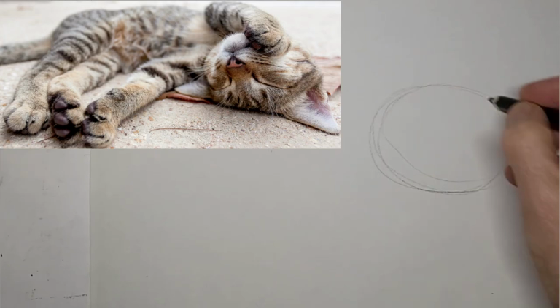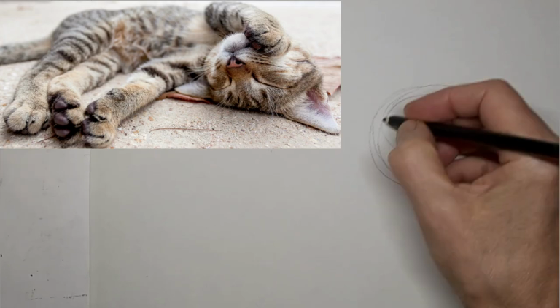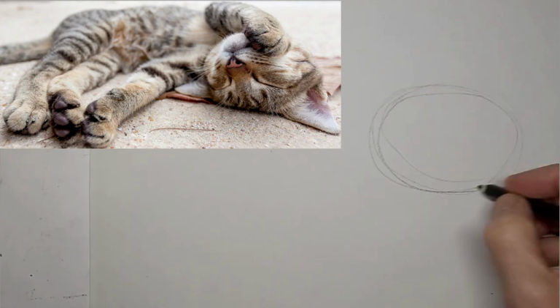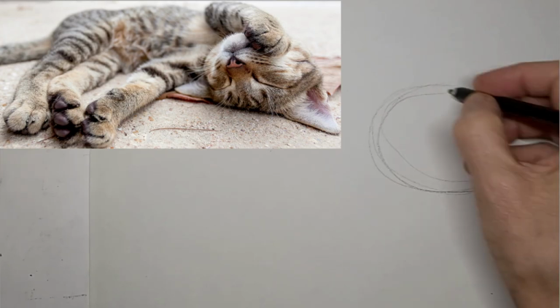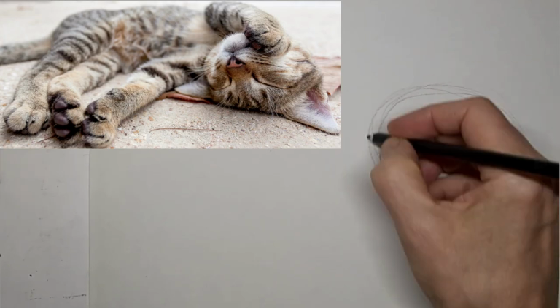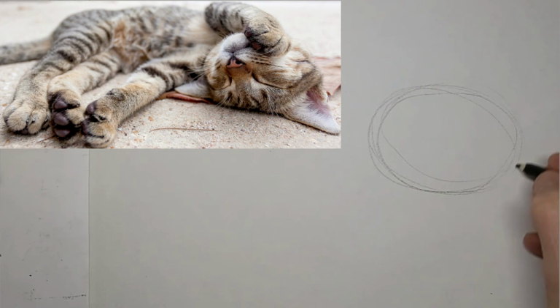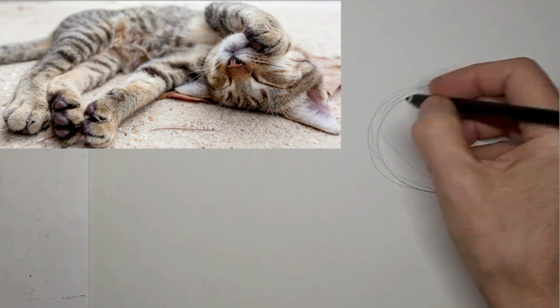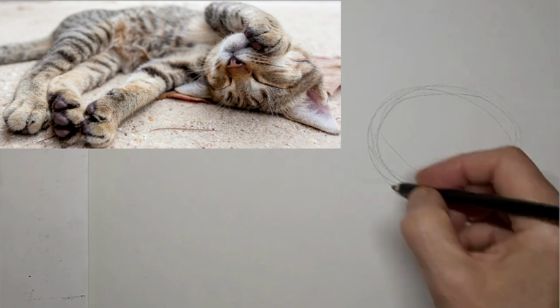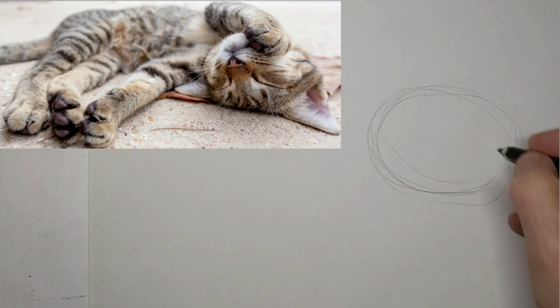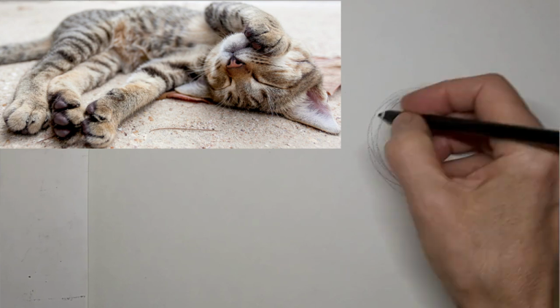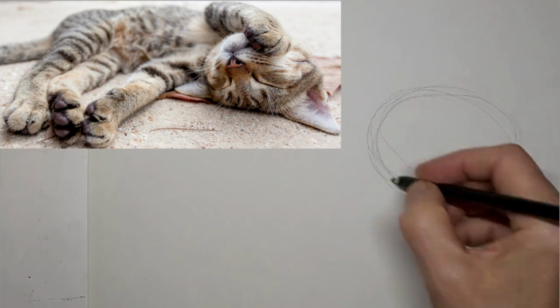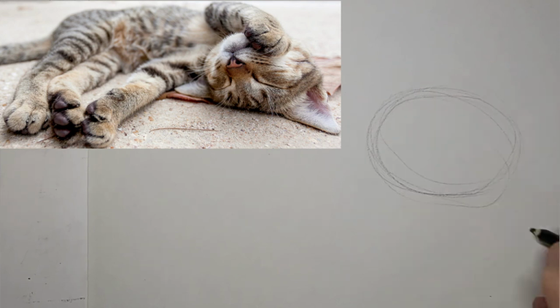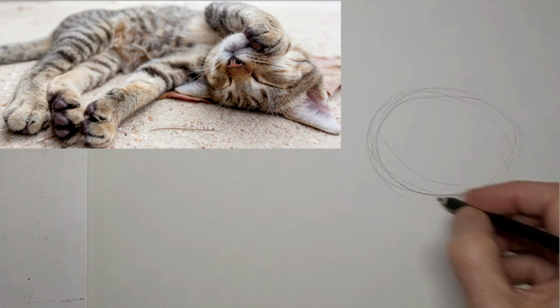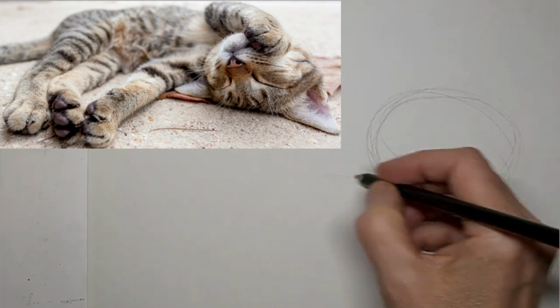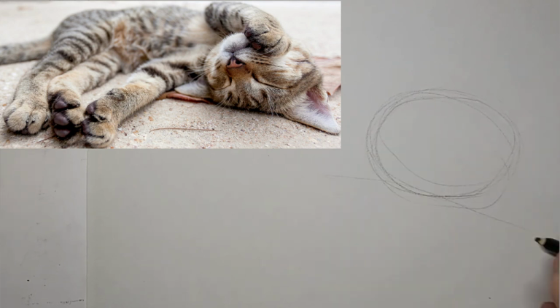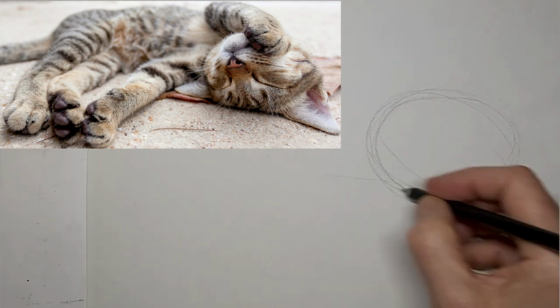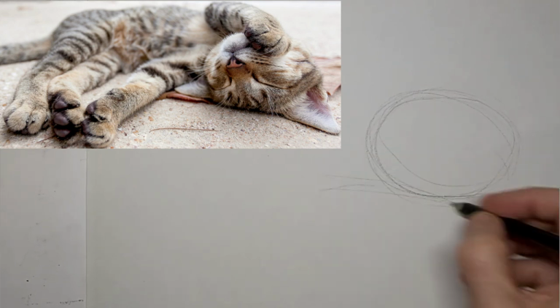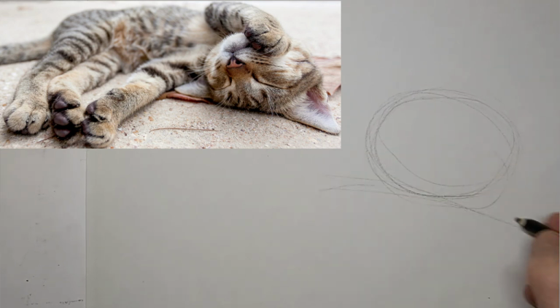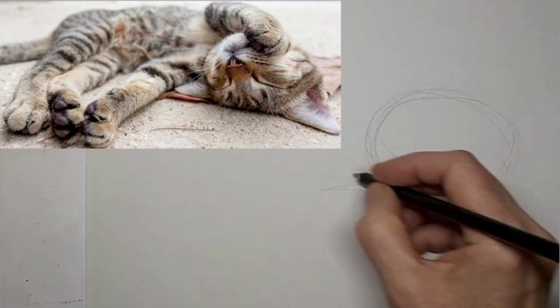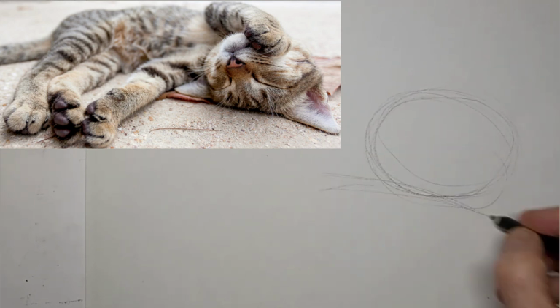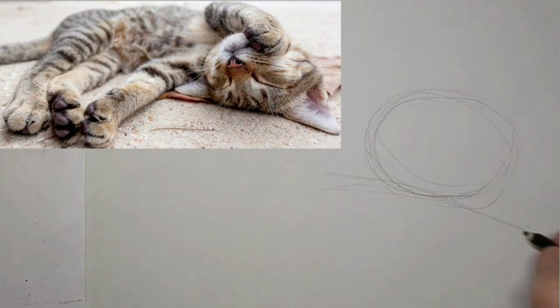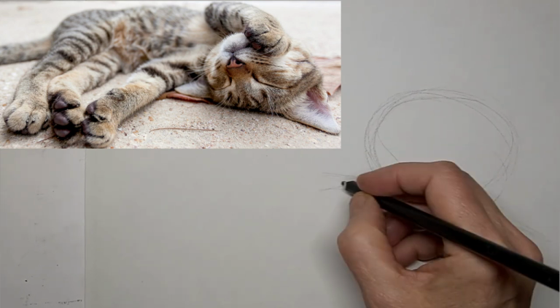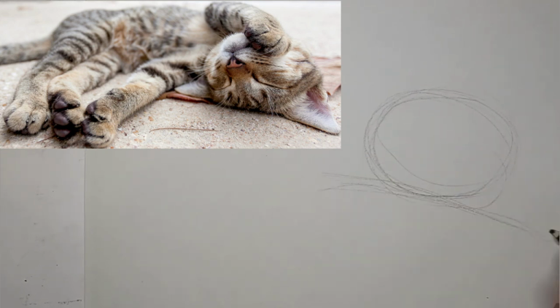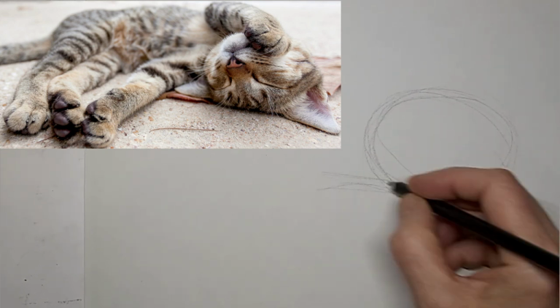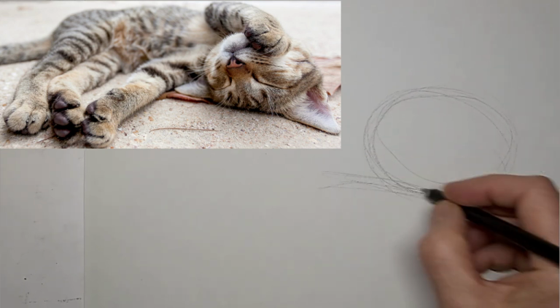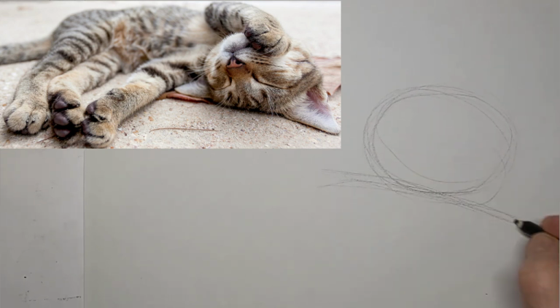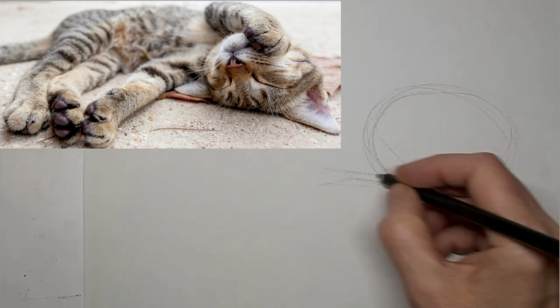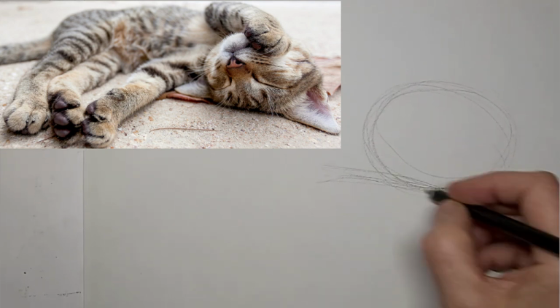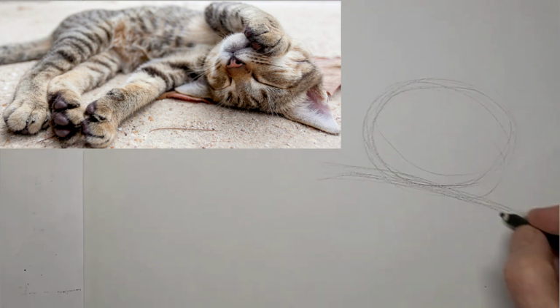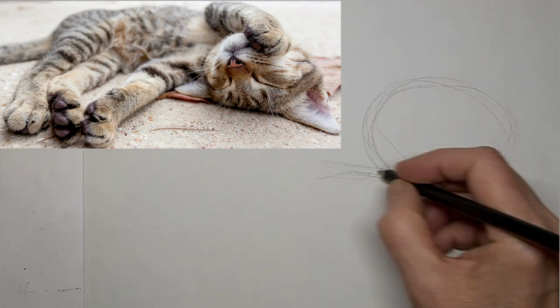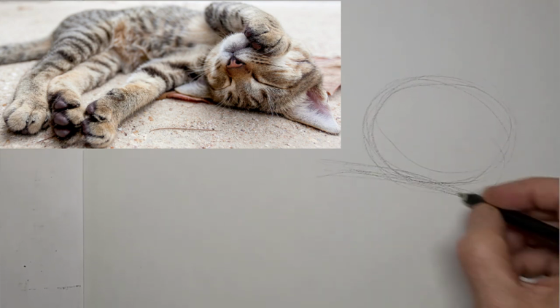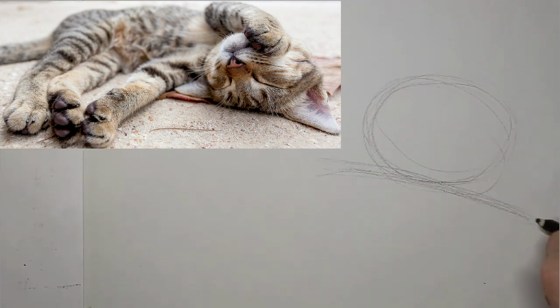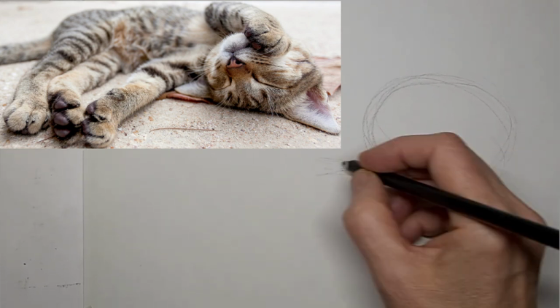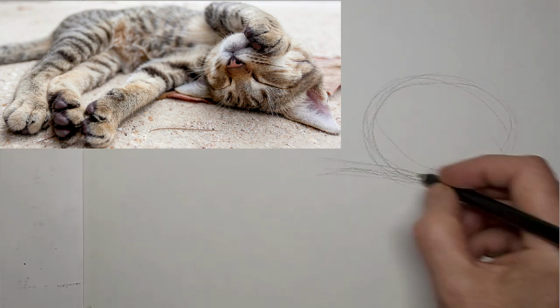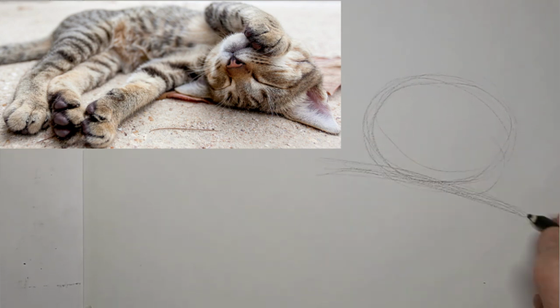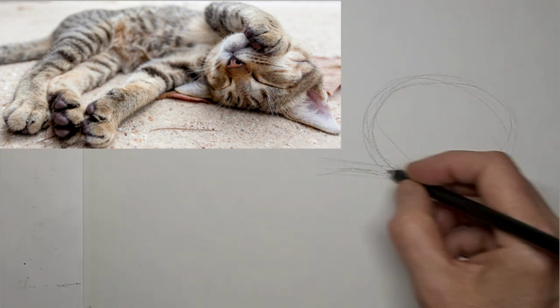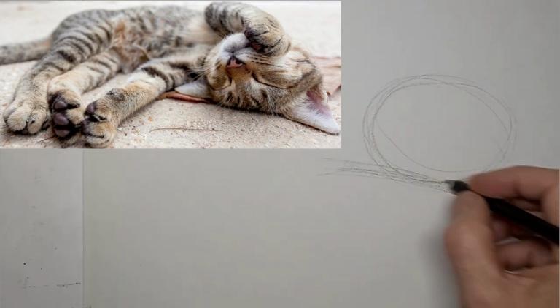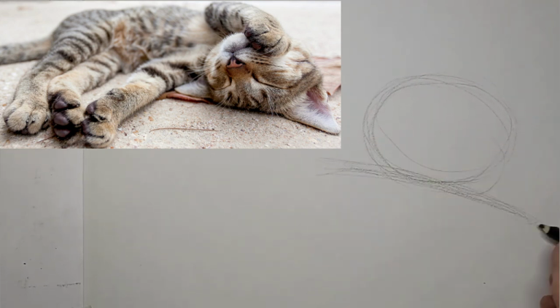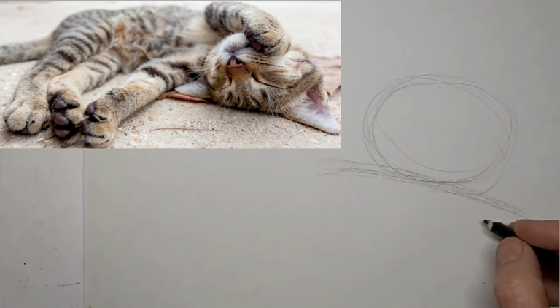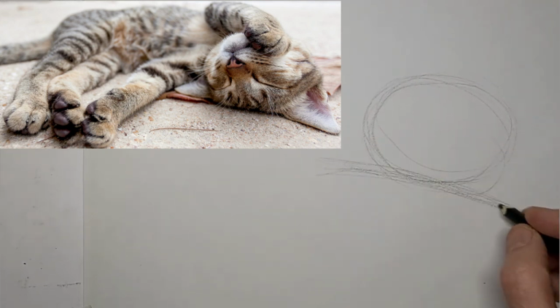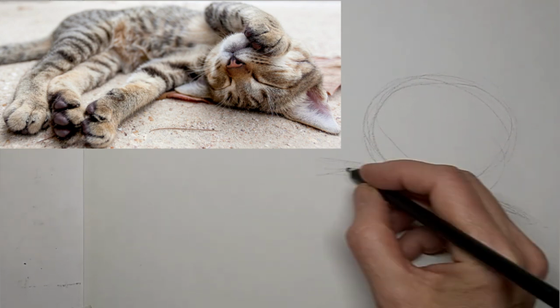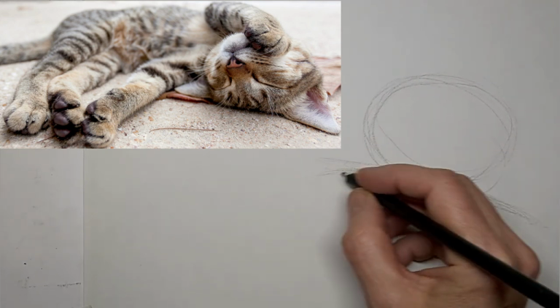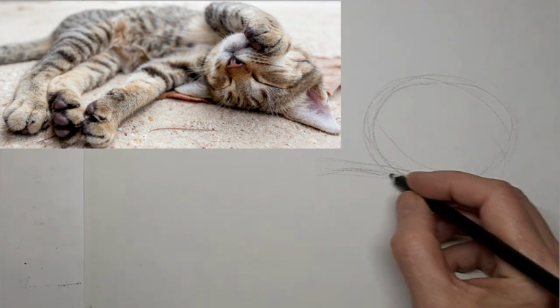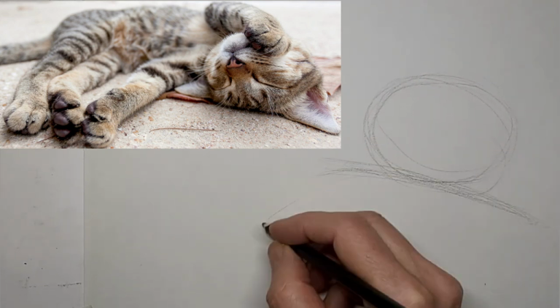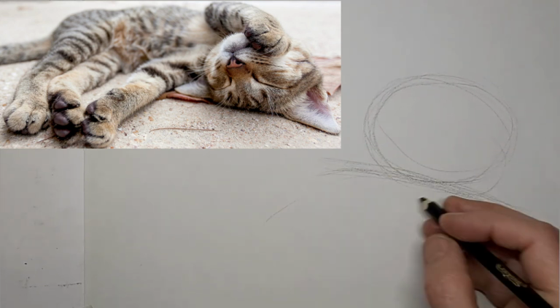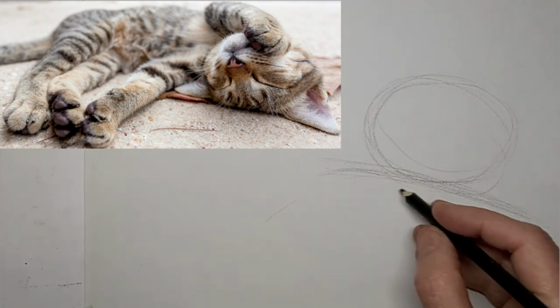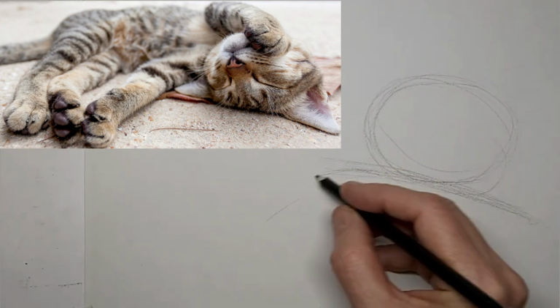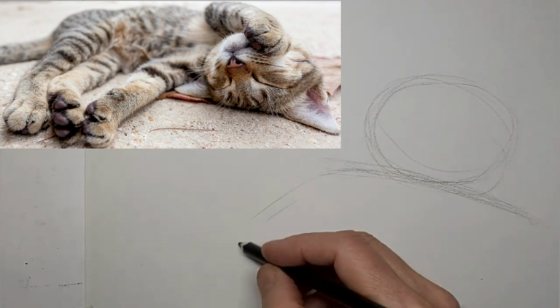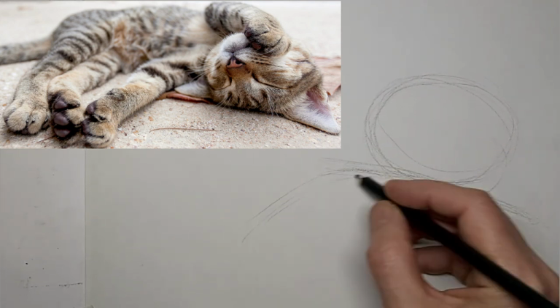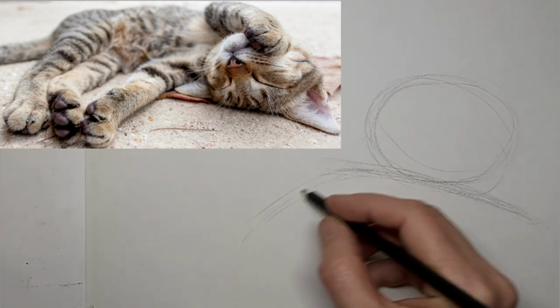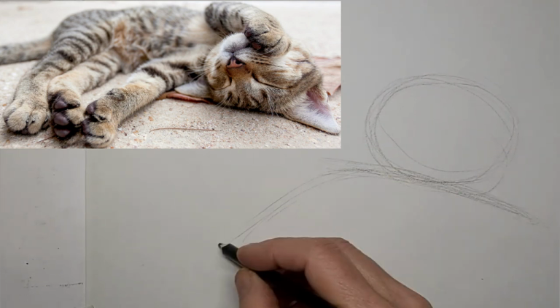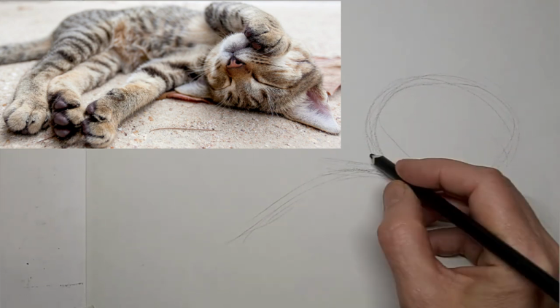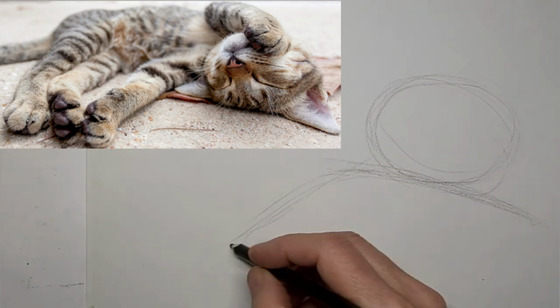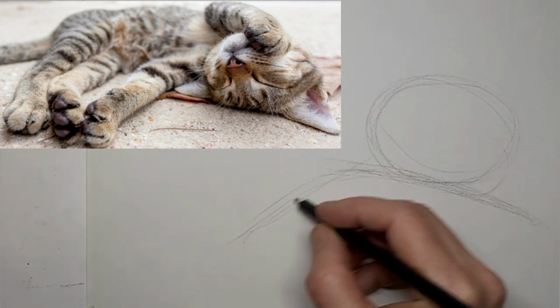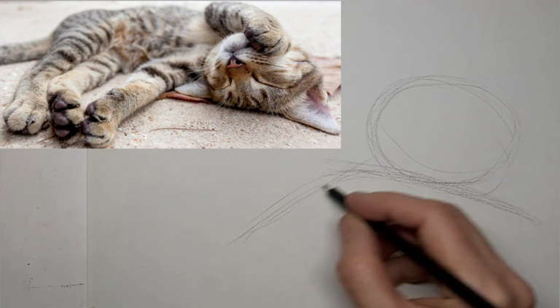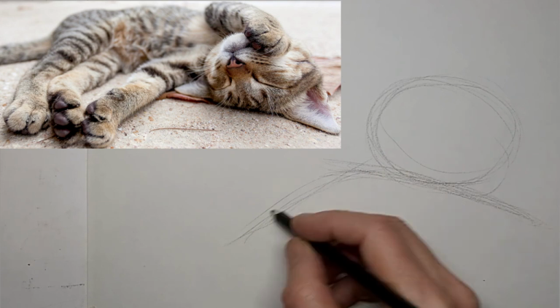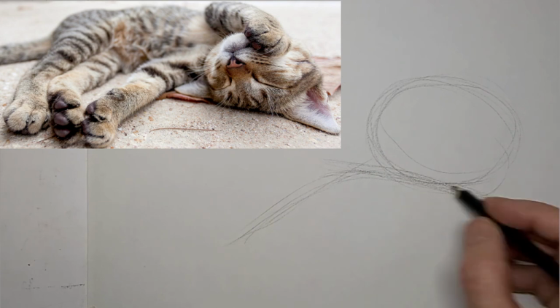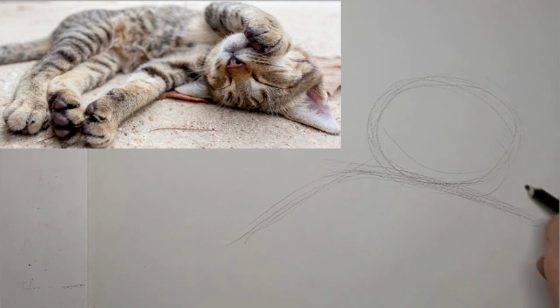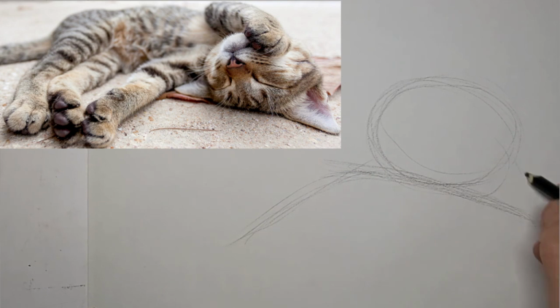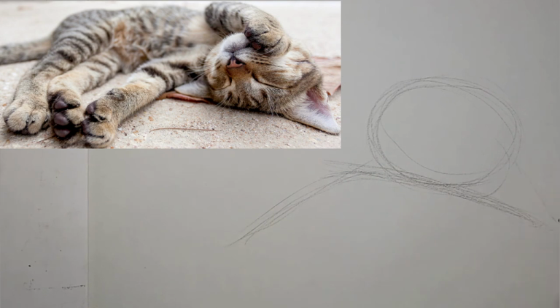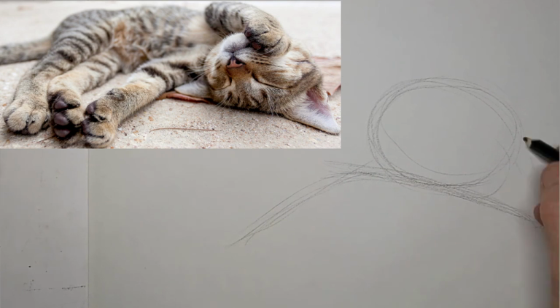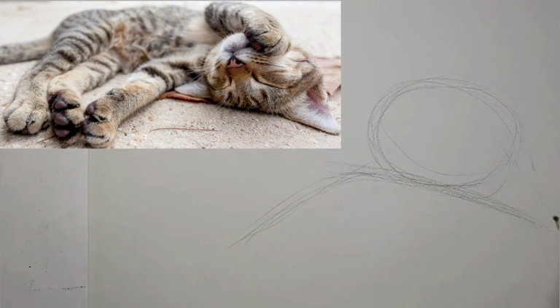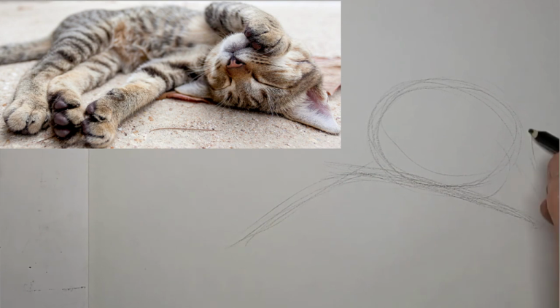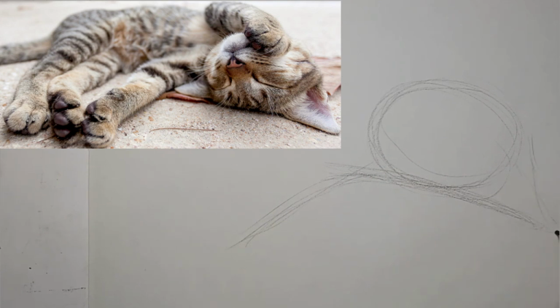Hi, it's Penny Bowden here. I just love this pose. I thought it would be a fun one to draw.